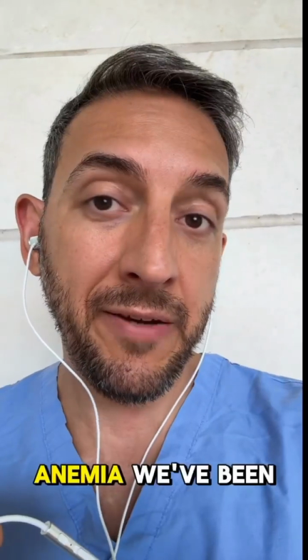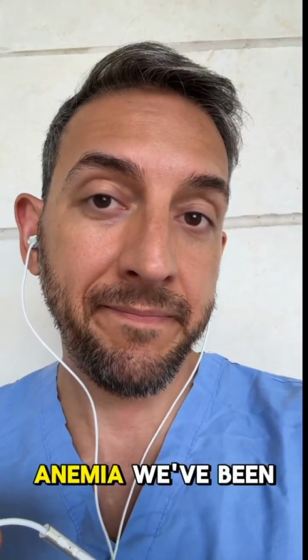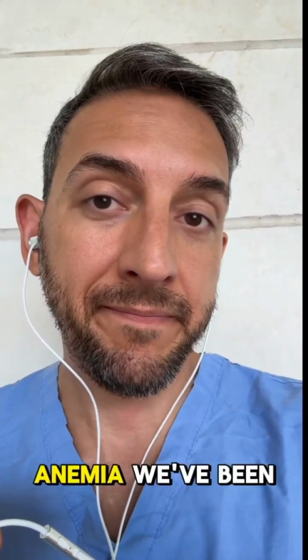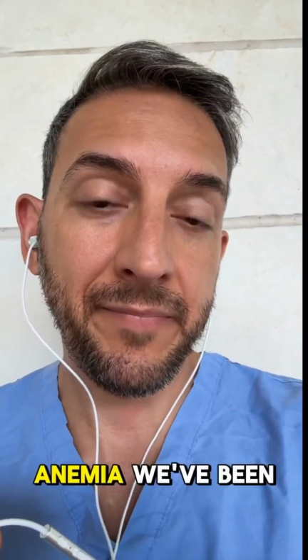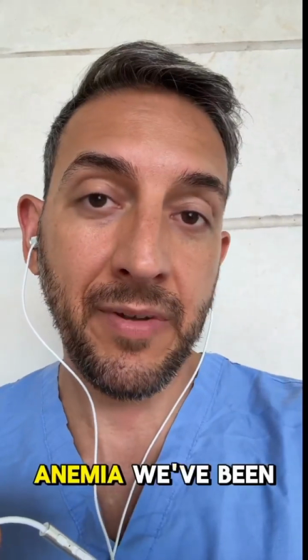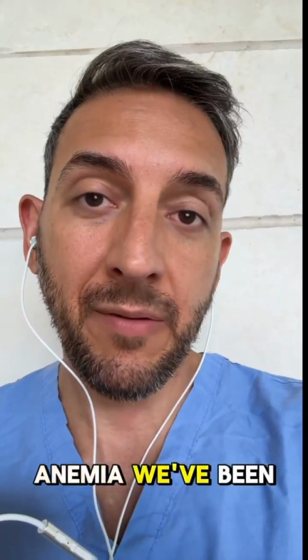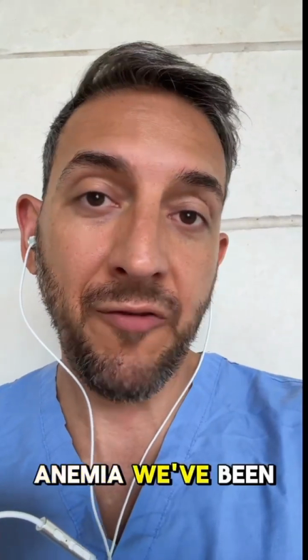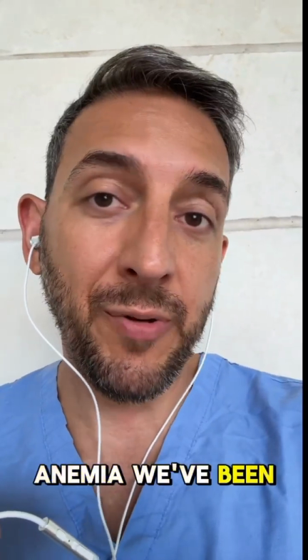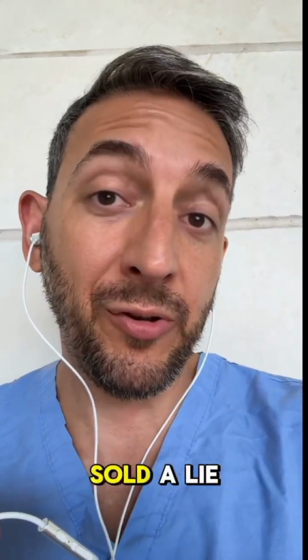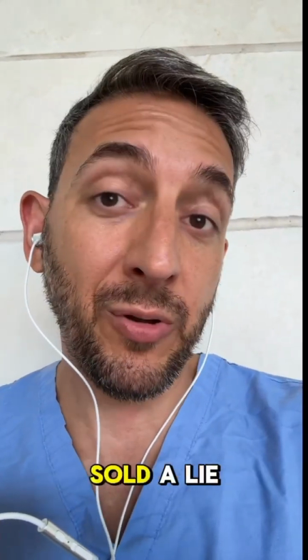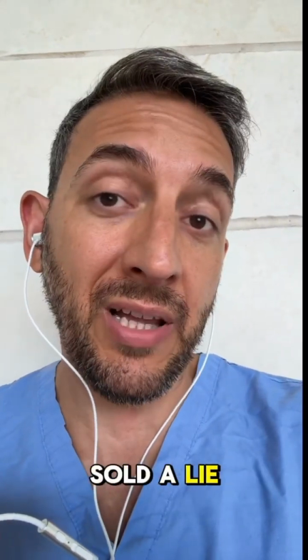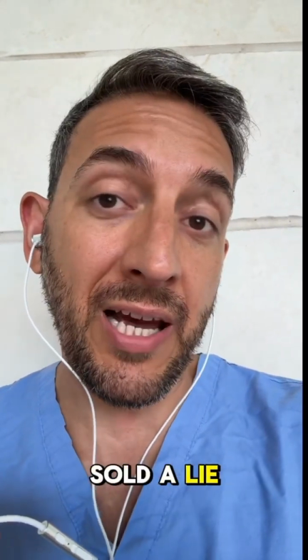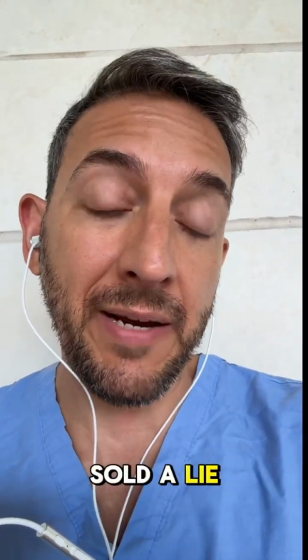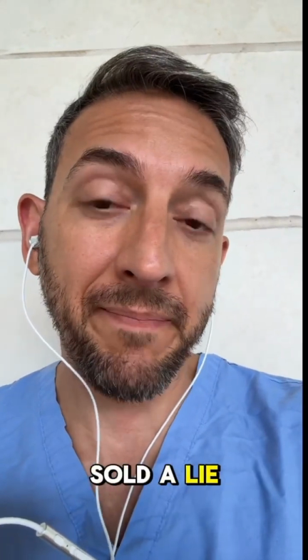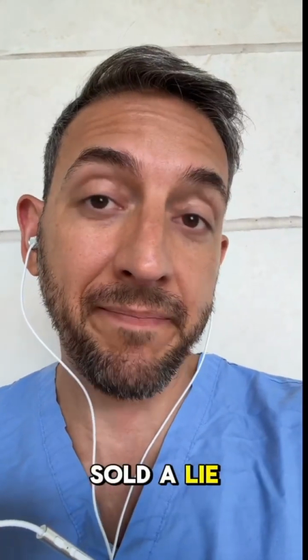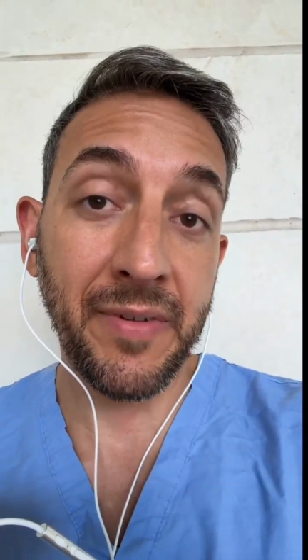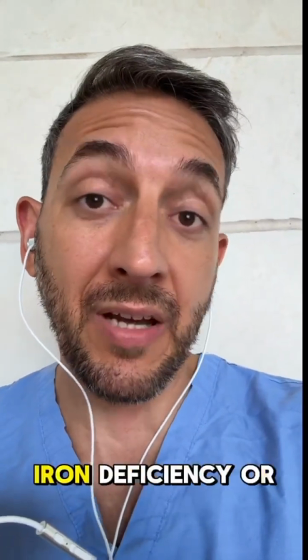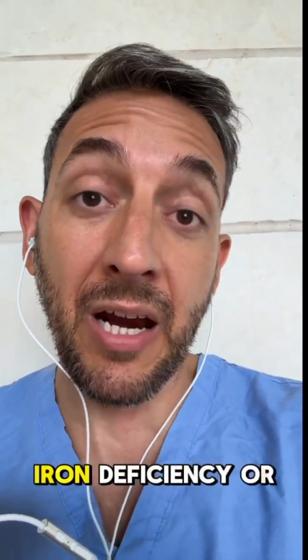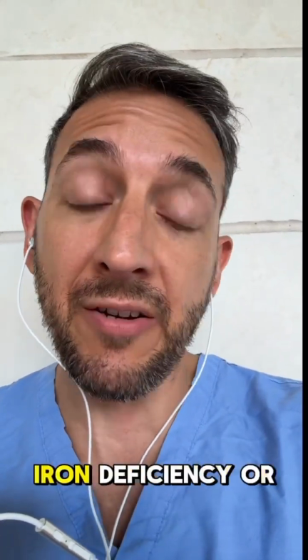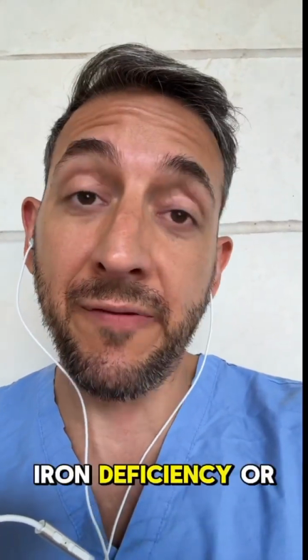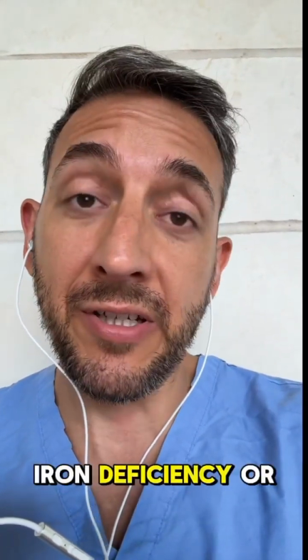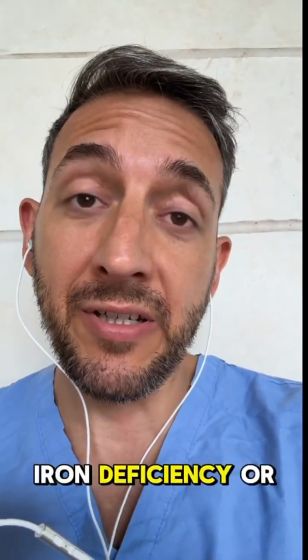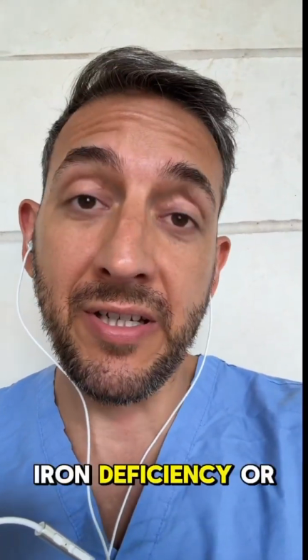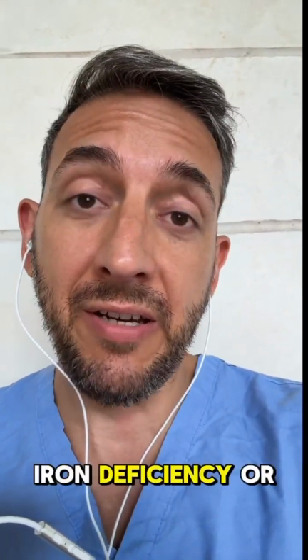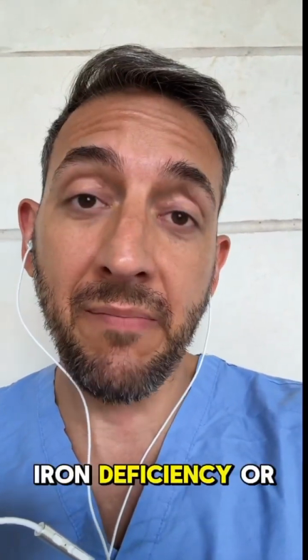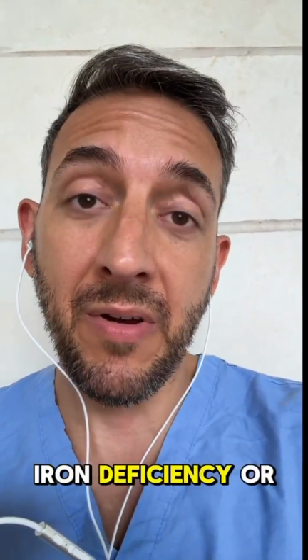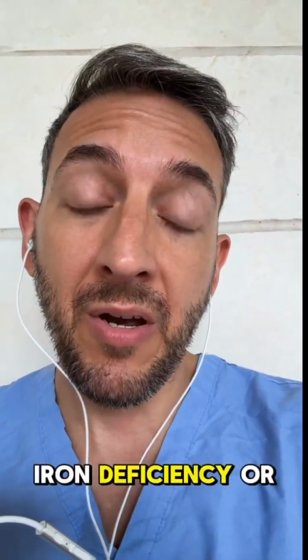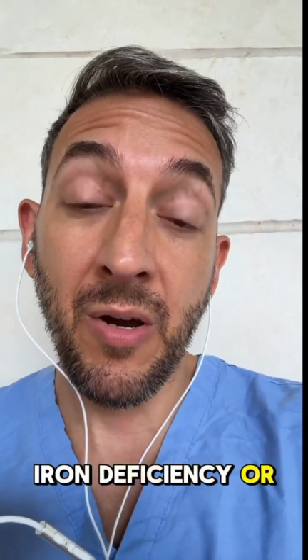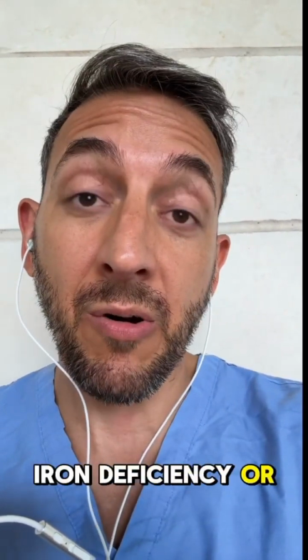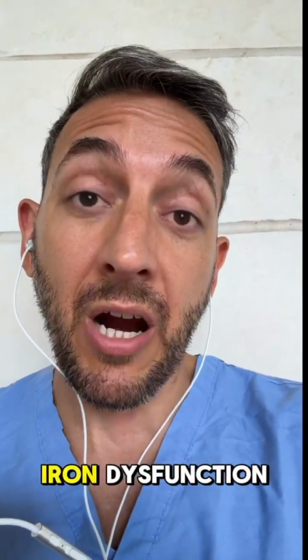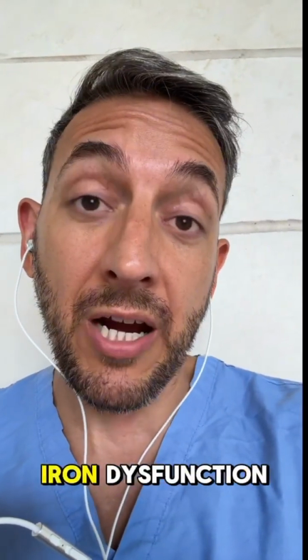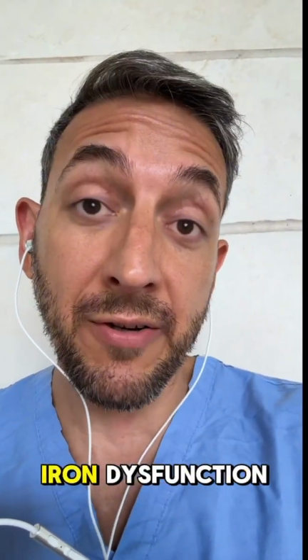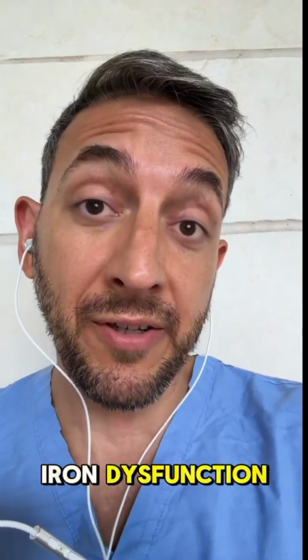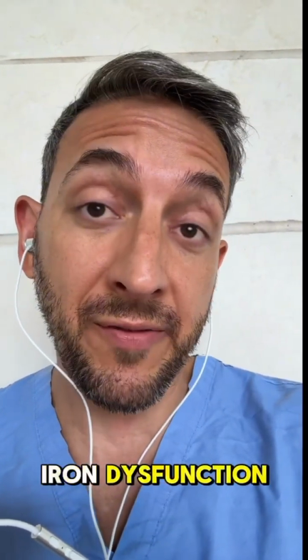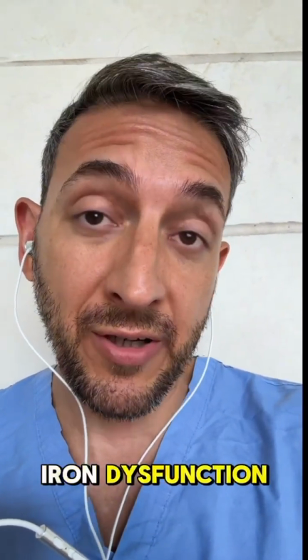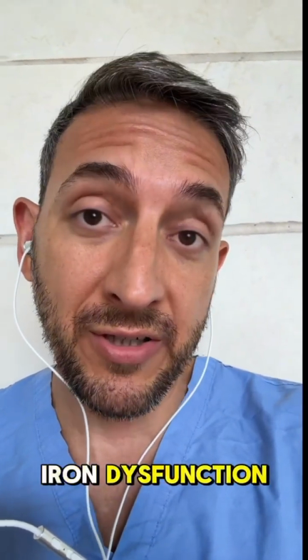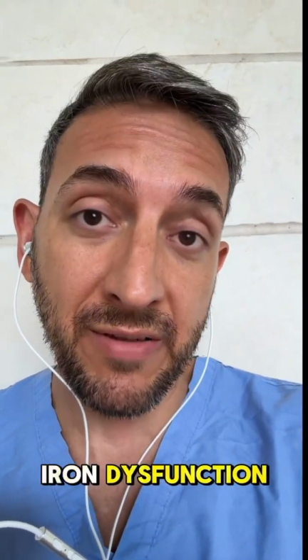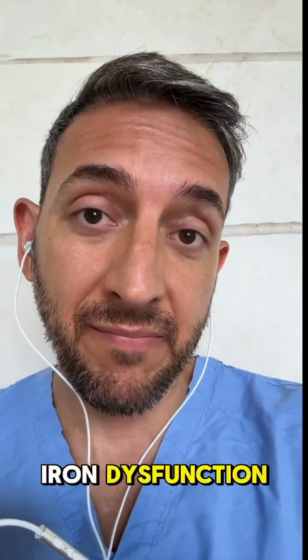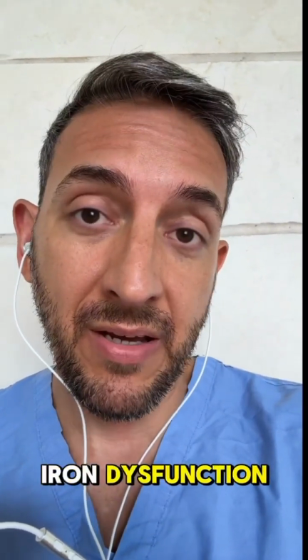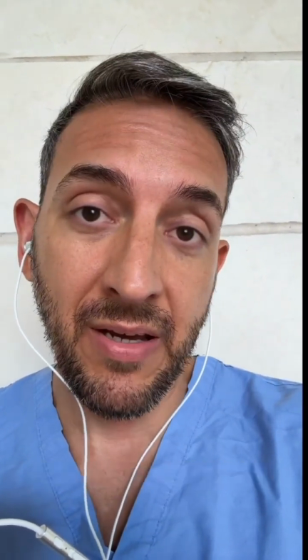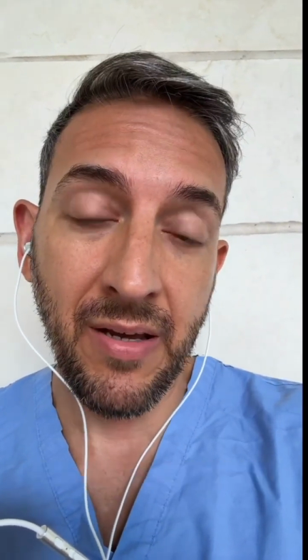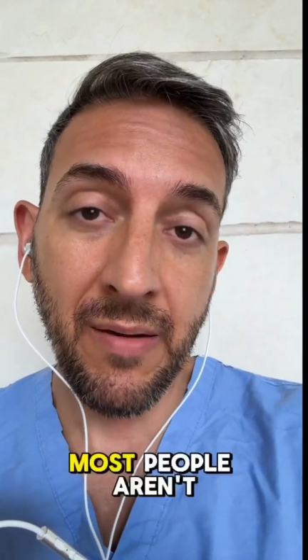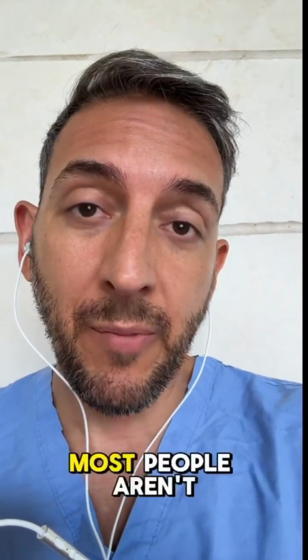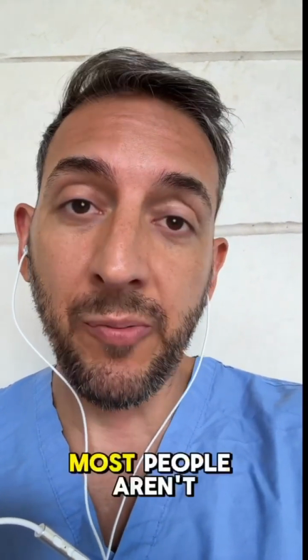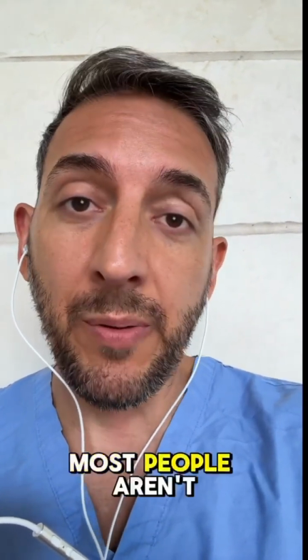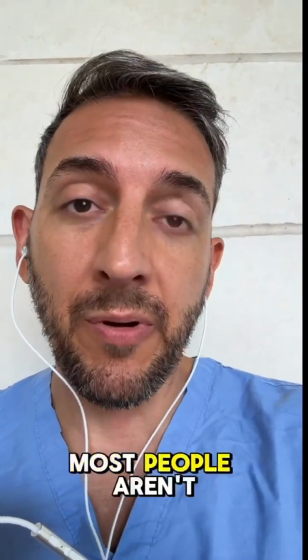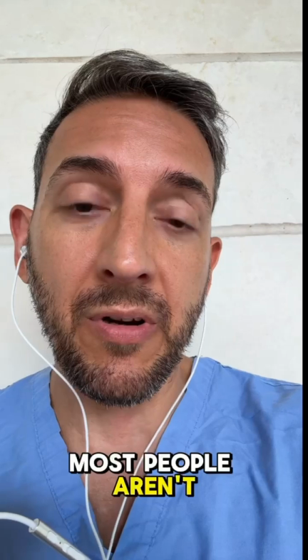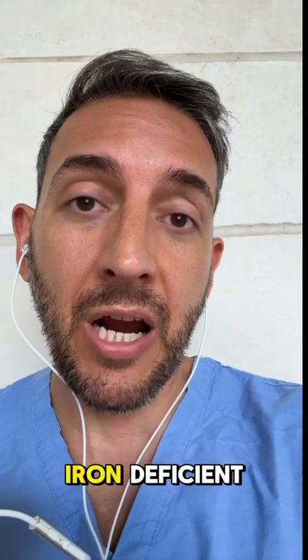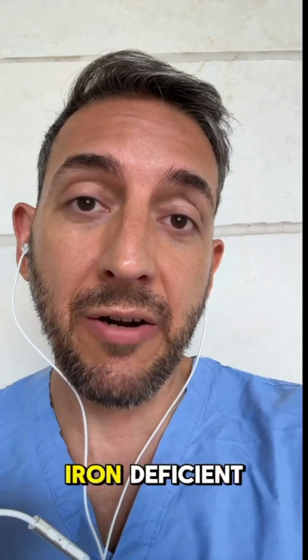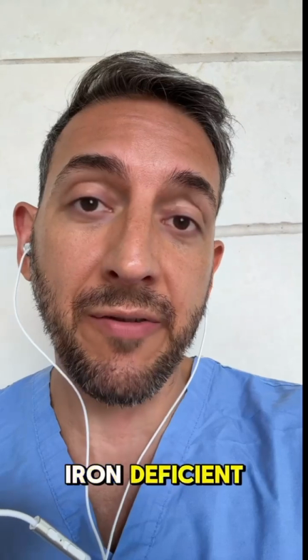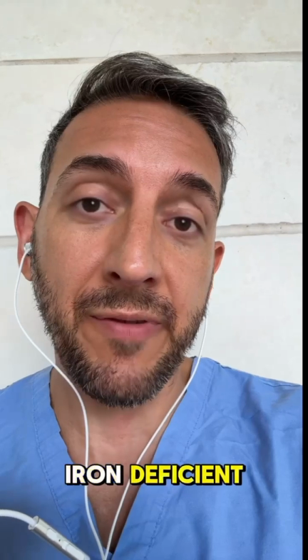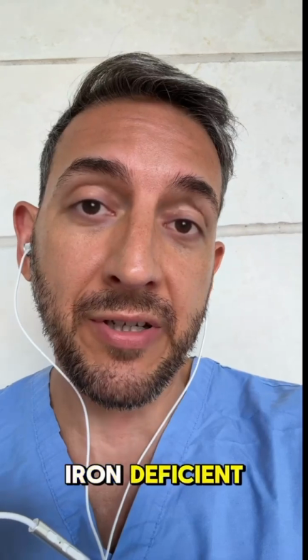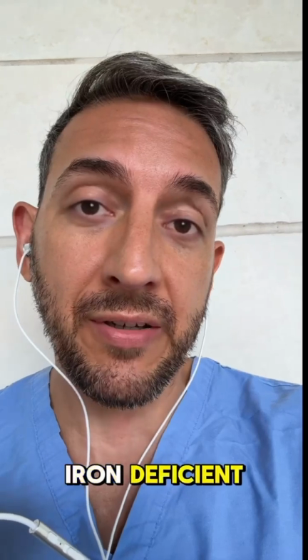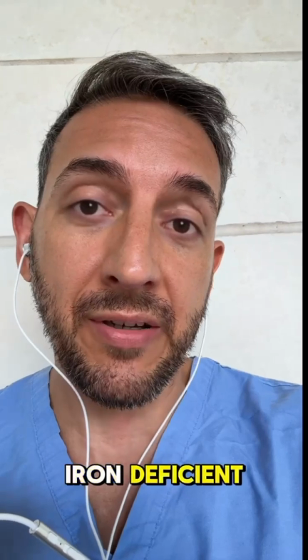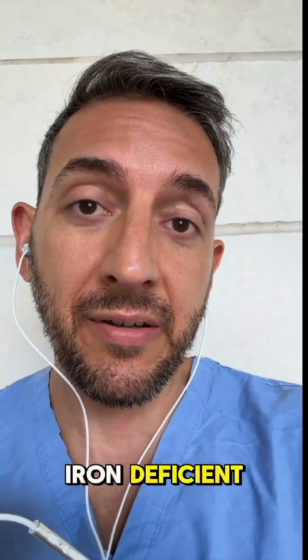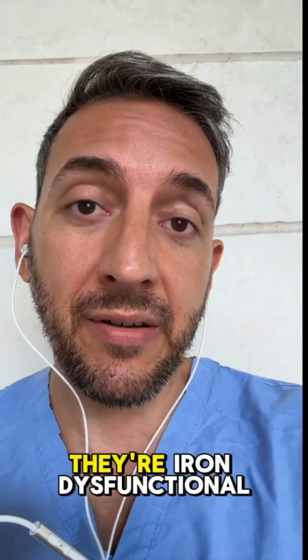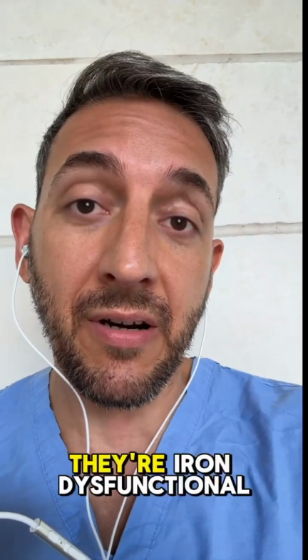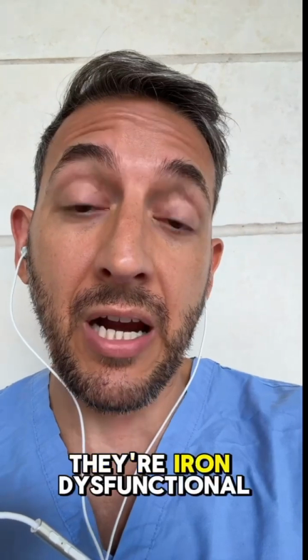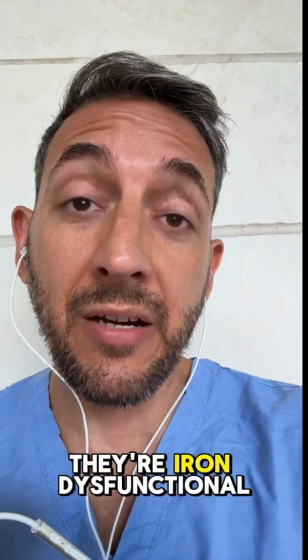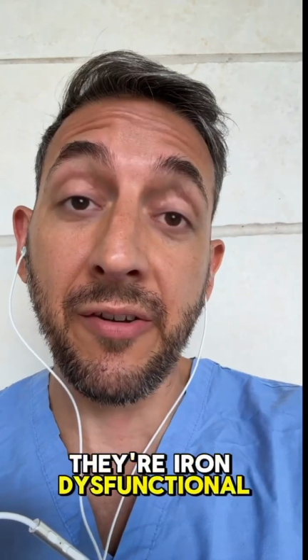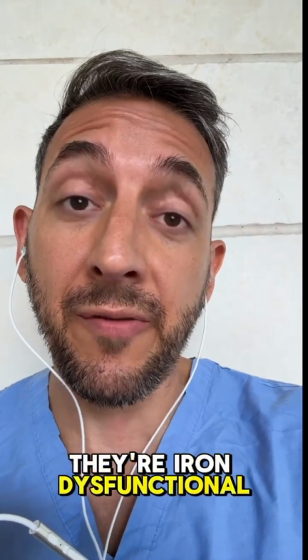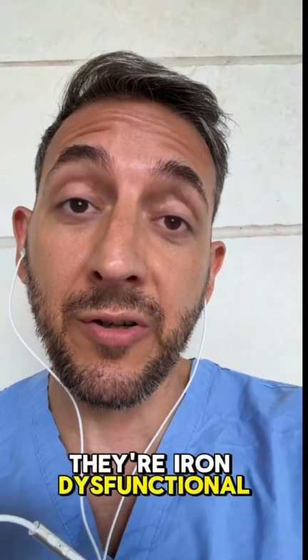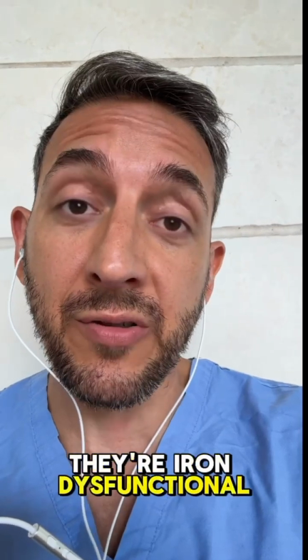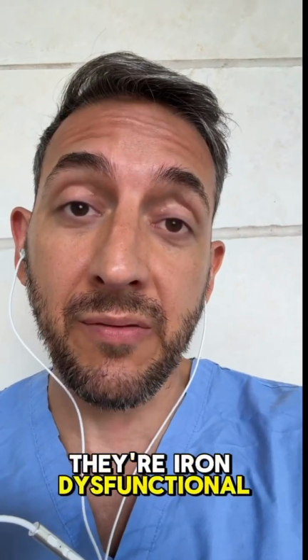Anemia. We've been sold a lie. Iron deficiency or iron dysfunction? Most people aren't iron deficient — they're iron dysfunctional.